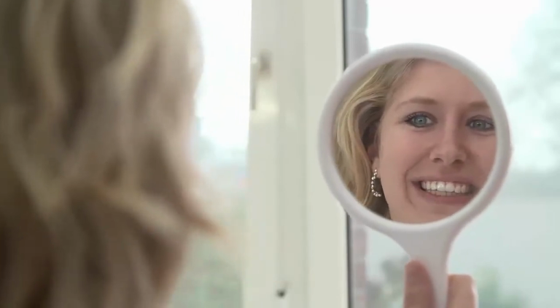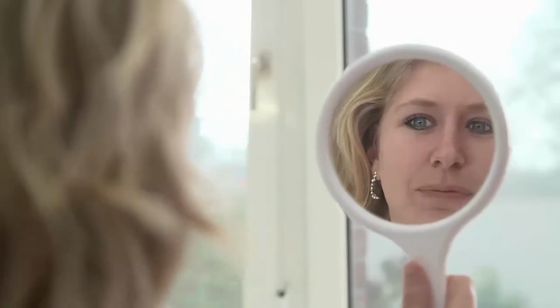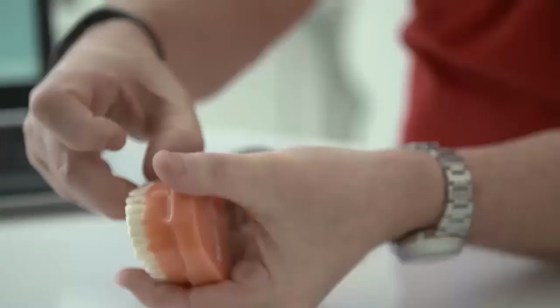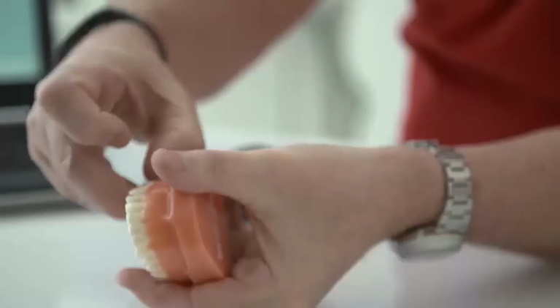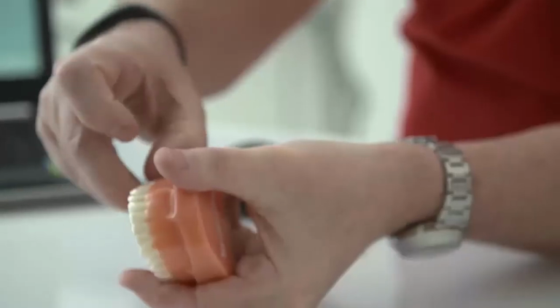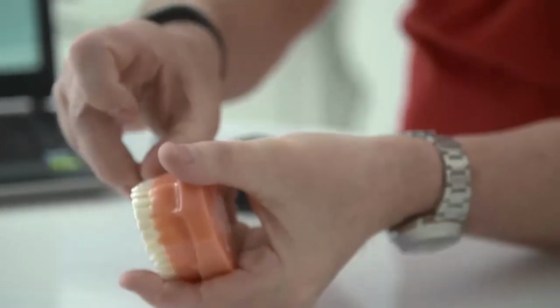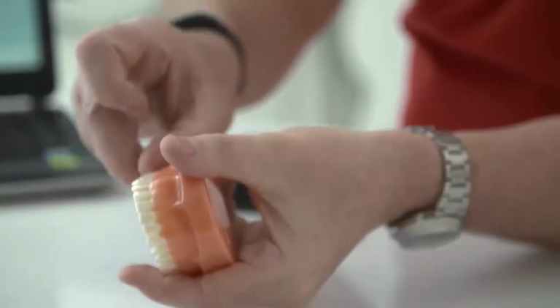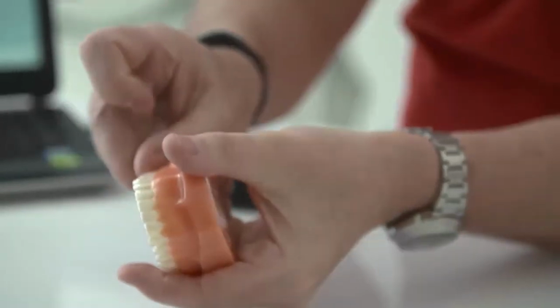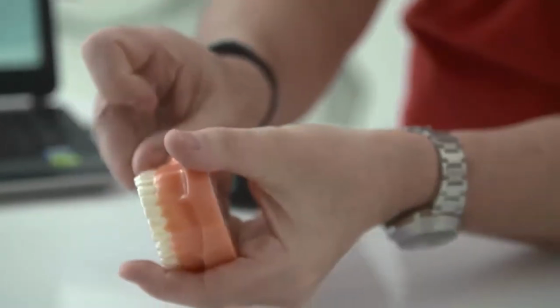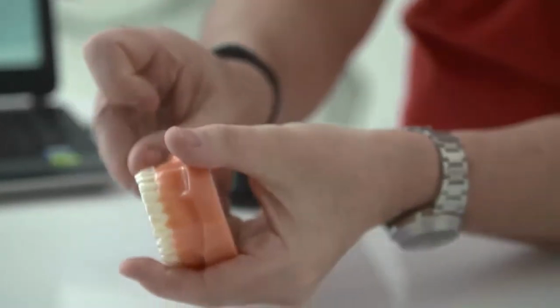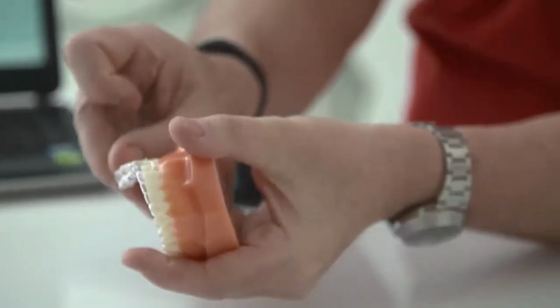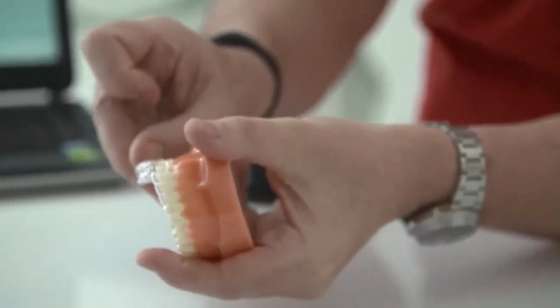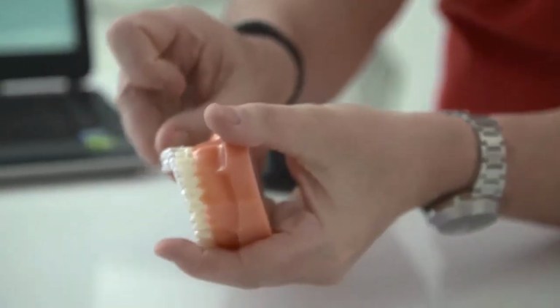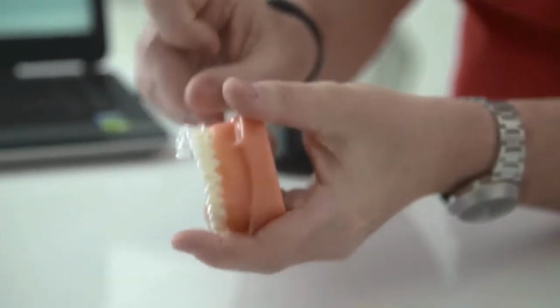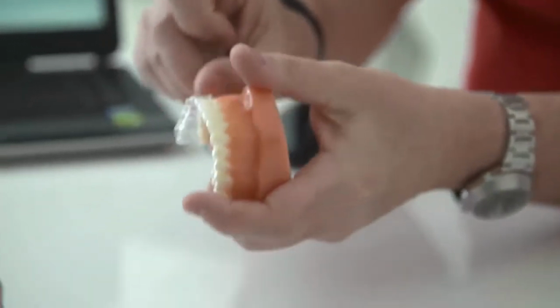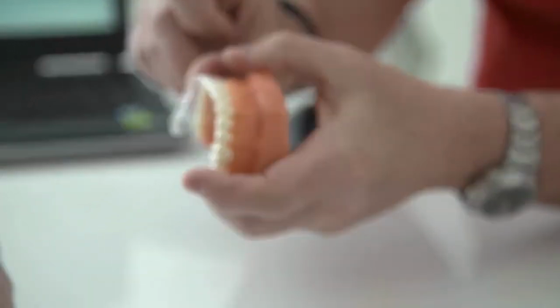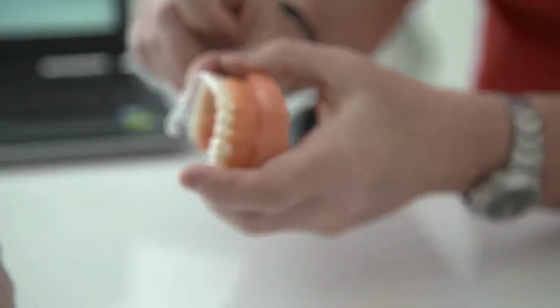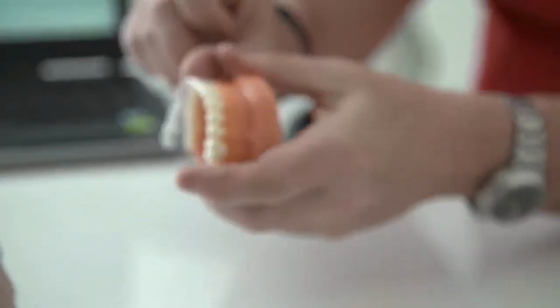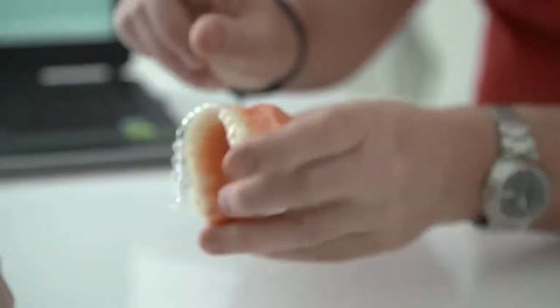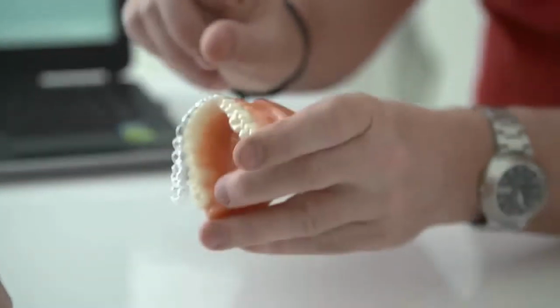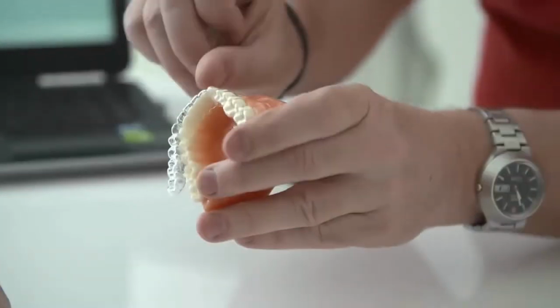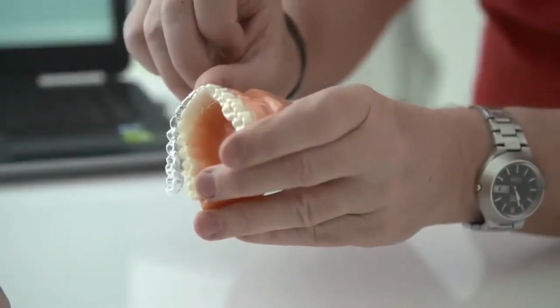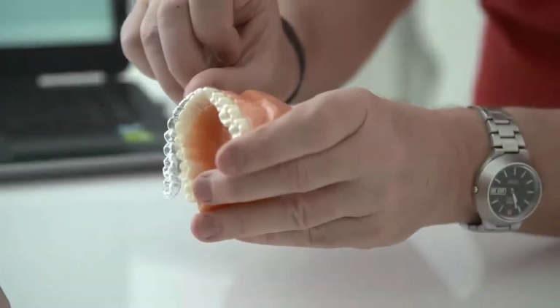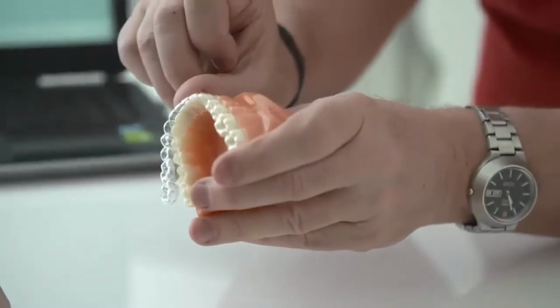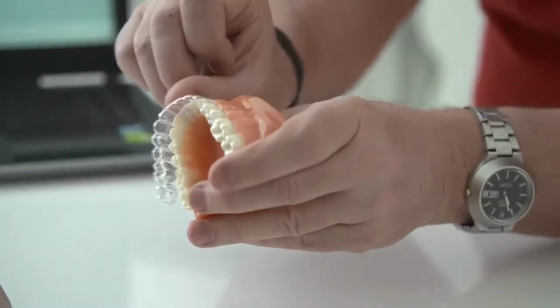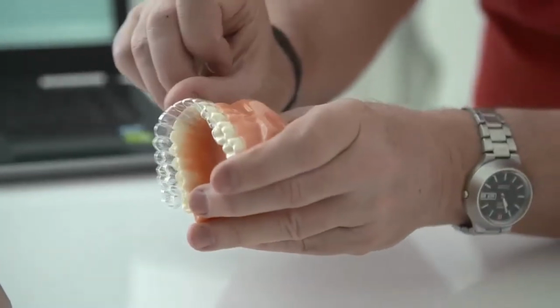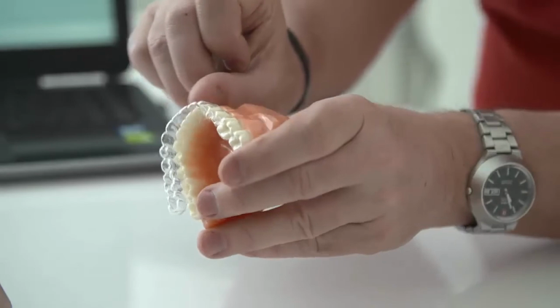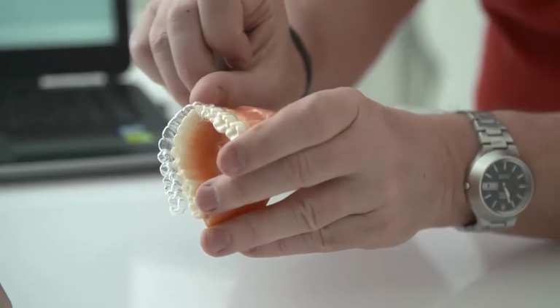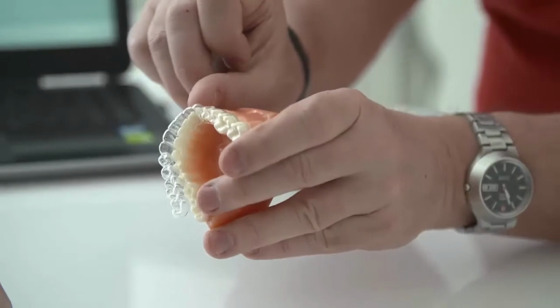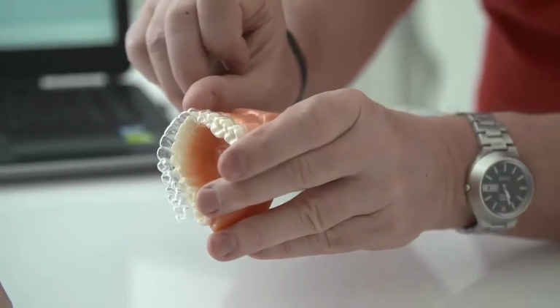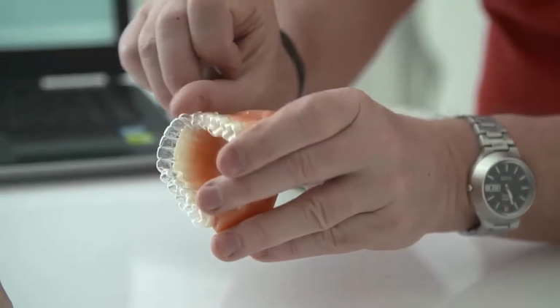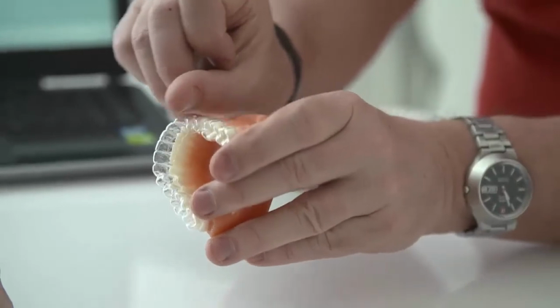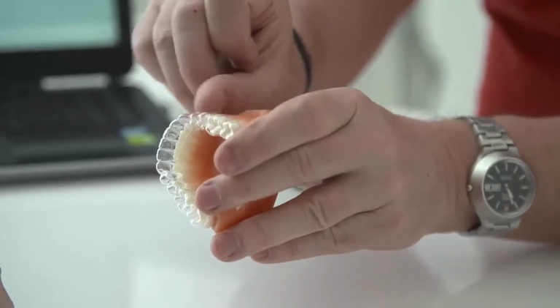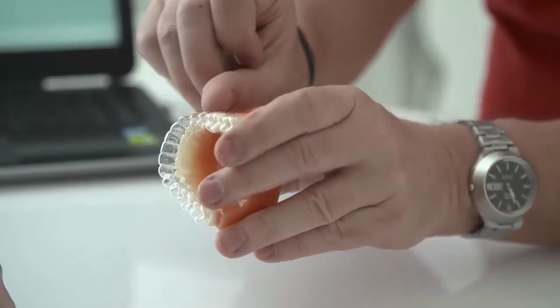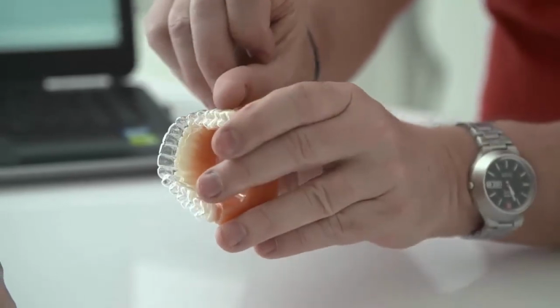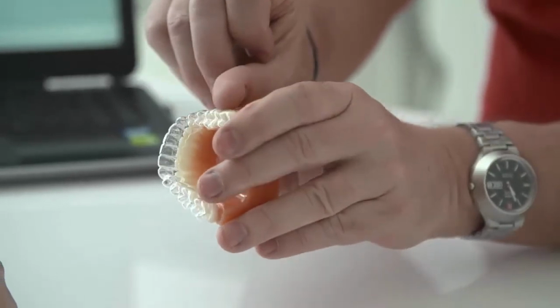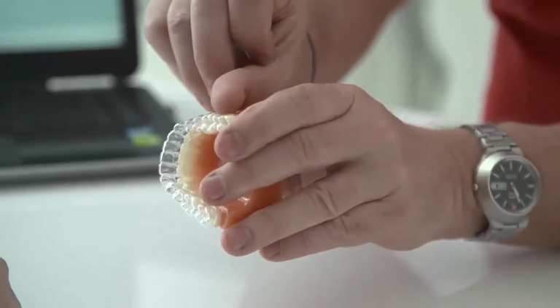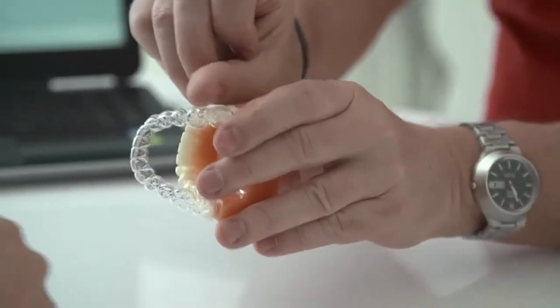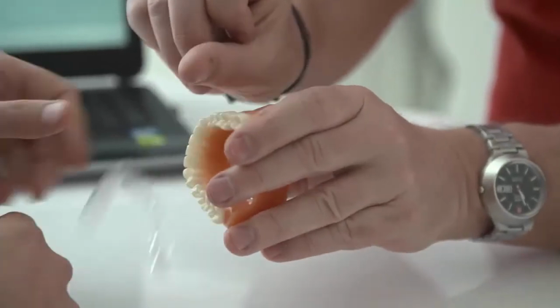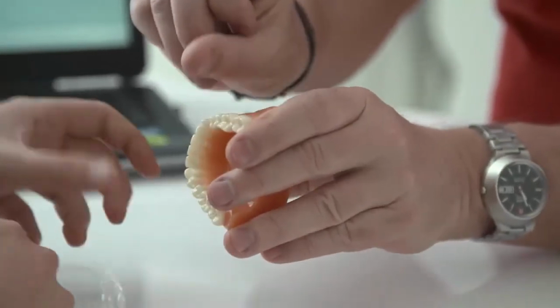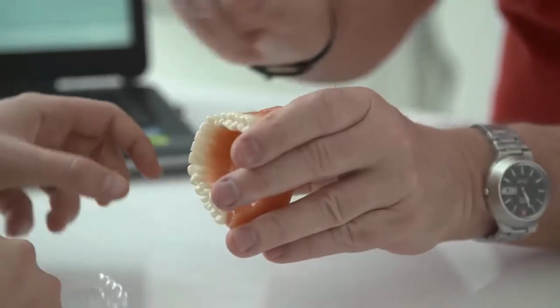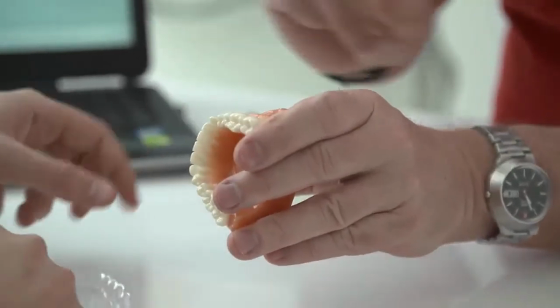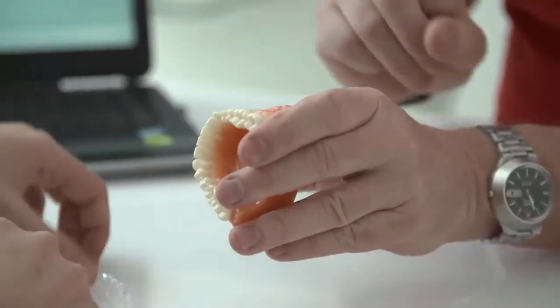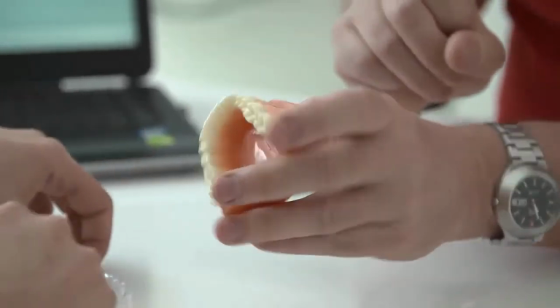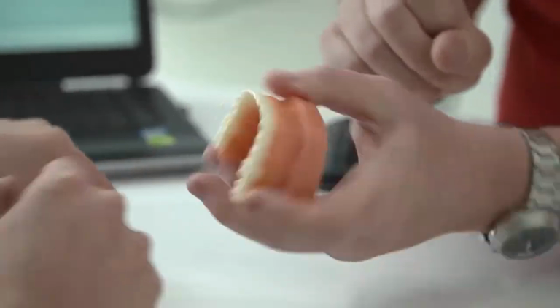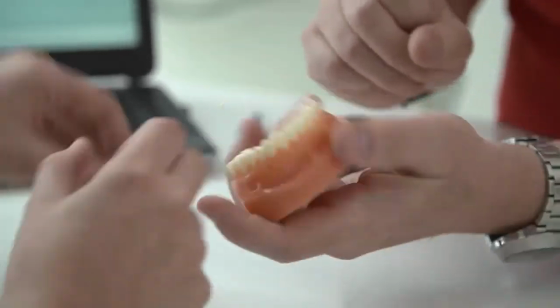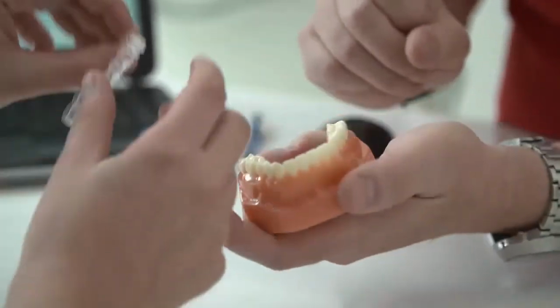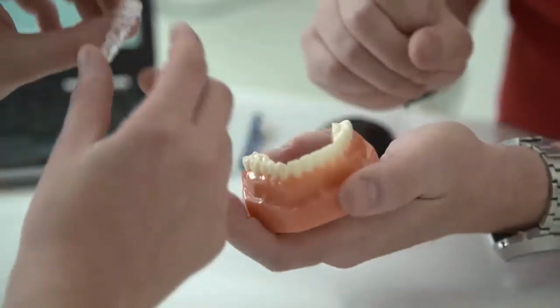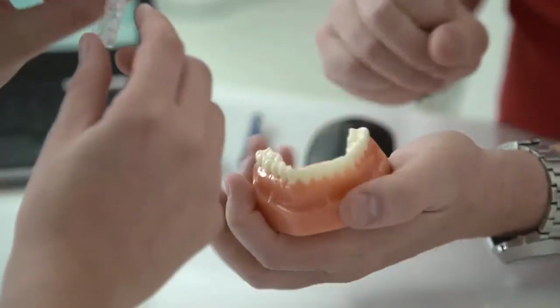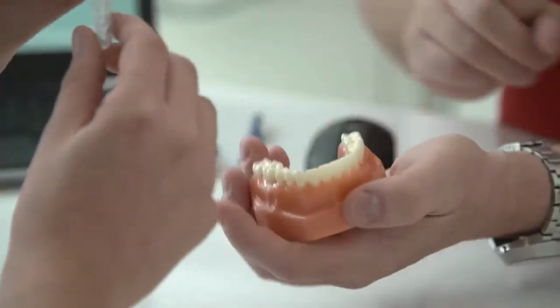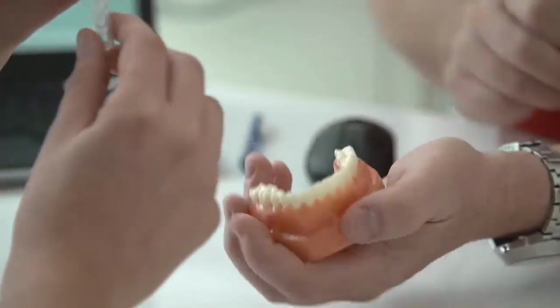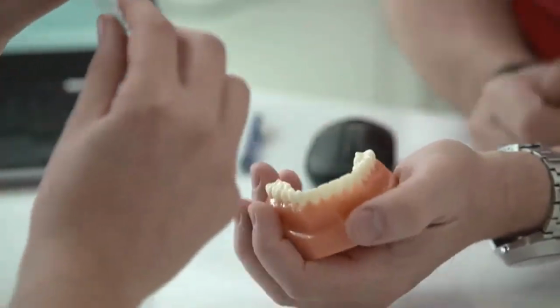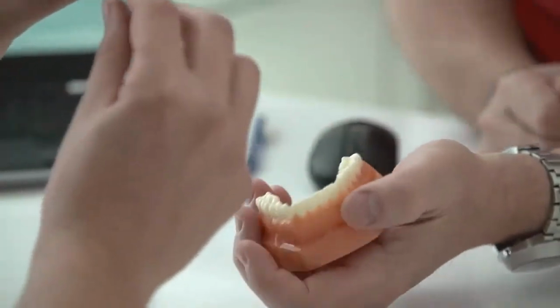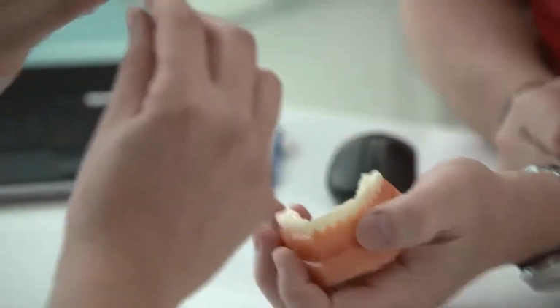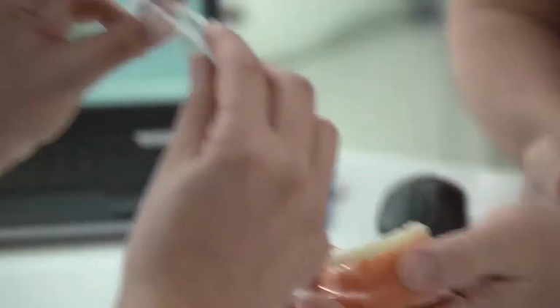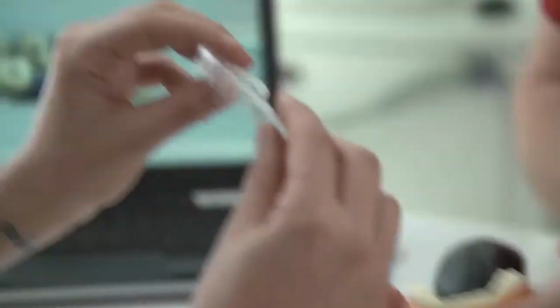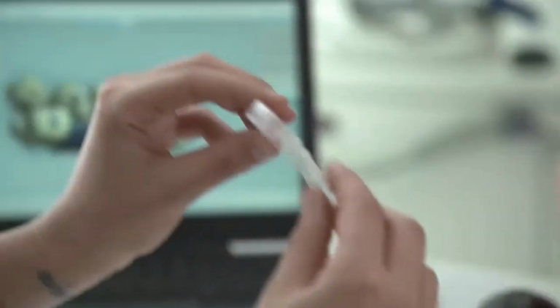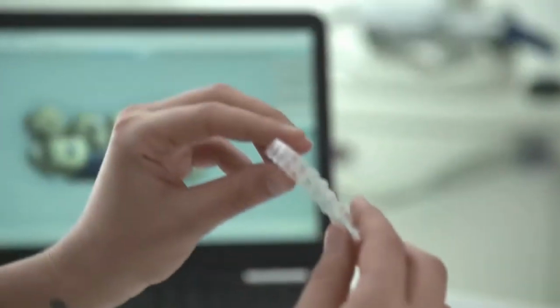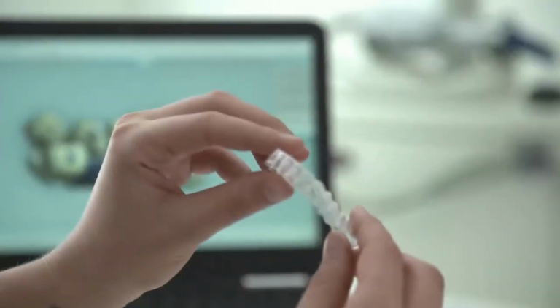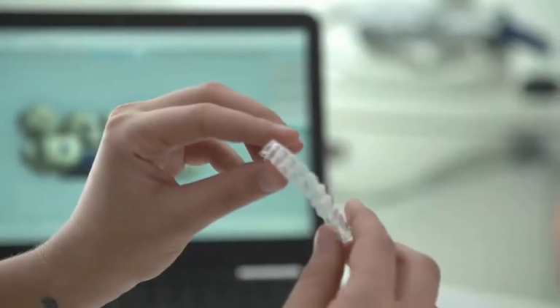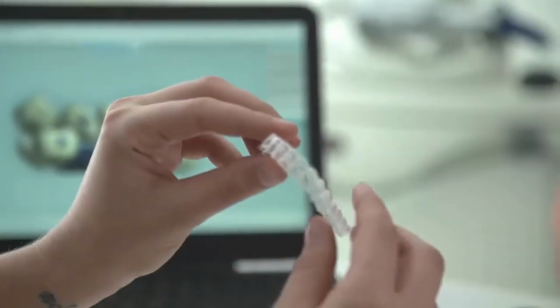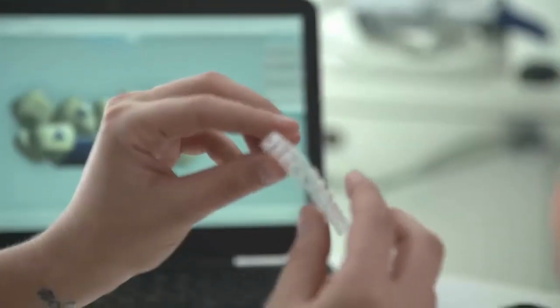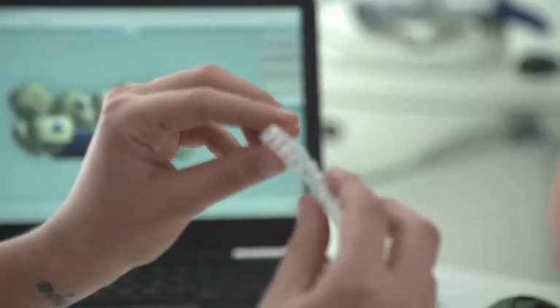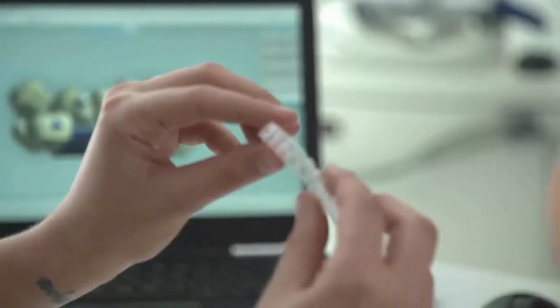In addition, lost or damaged aligners are no longer an issue, as it is very easy to reproduce the necessary aligner.